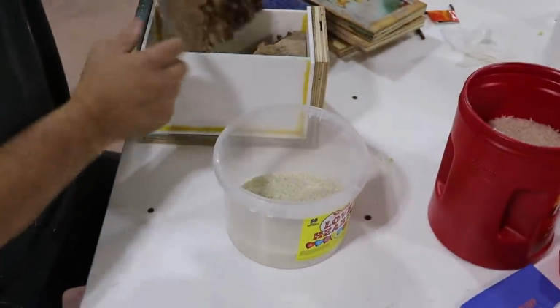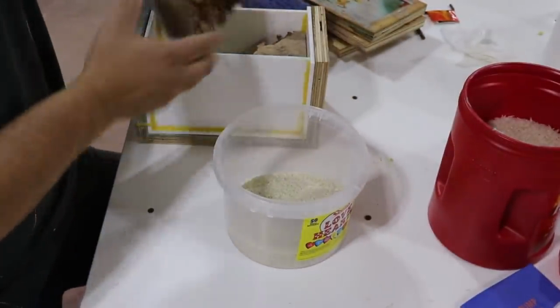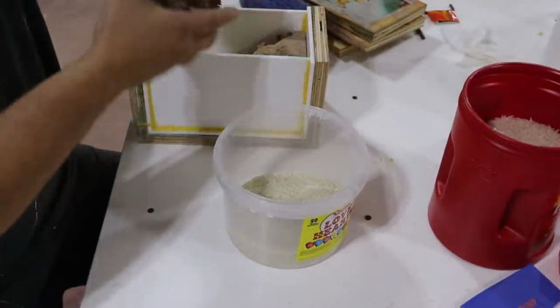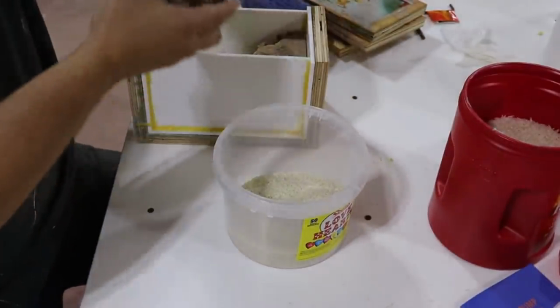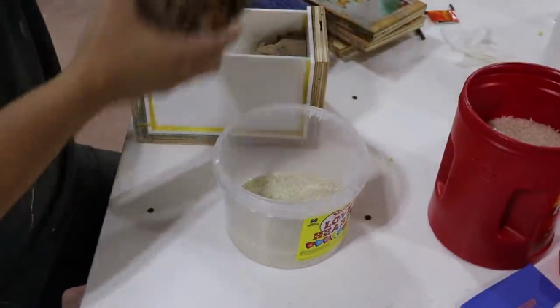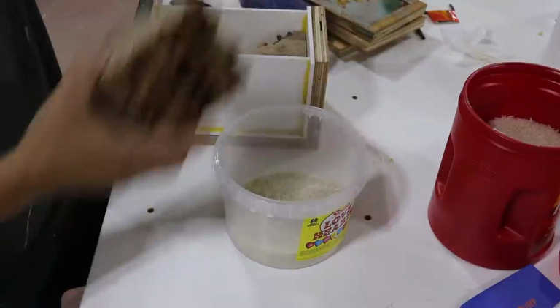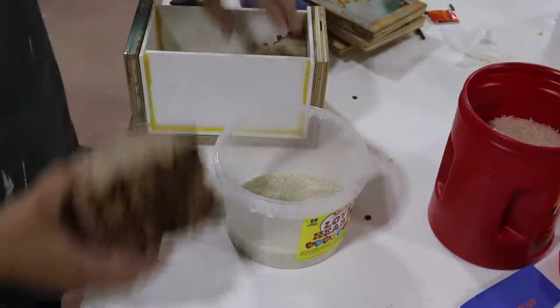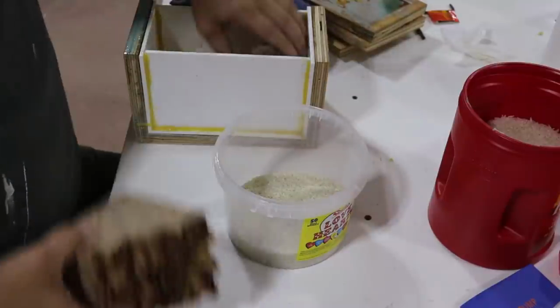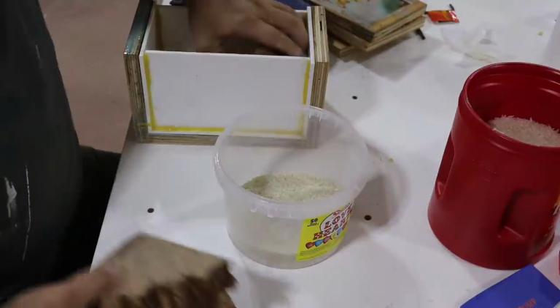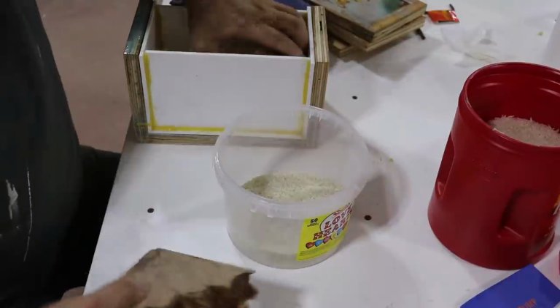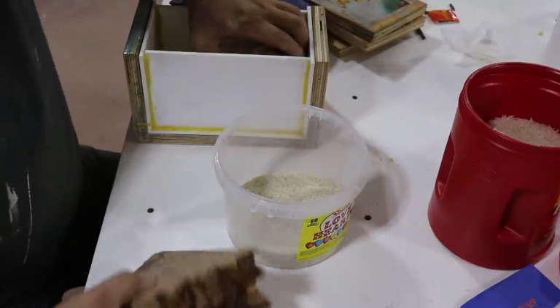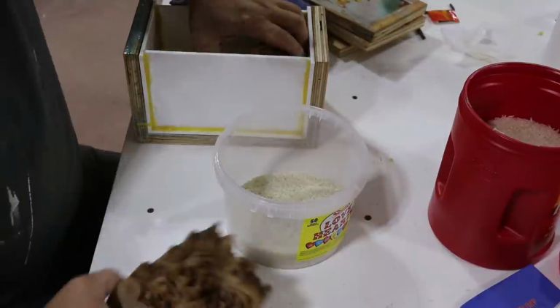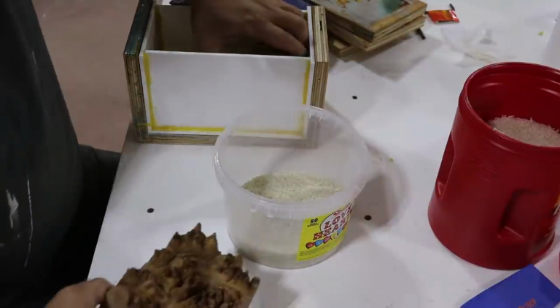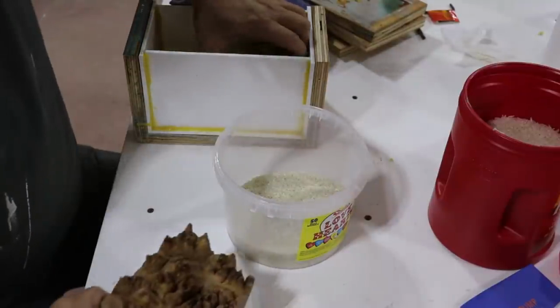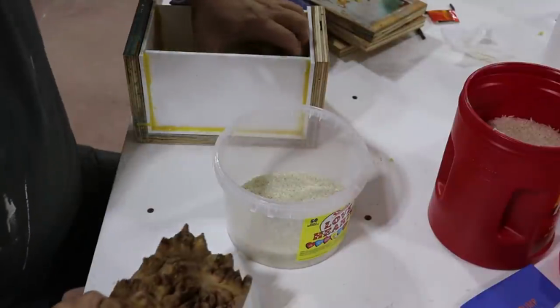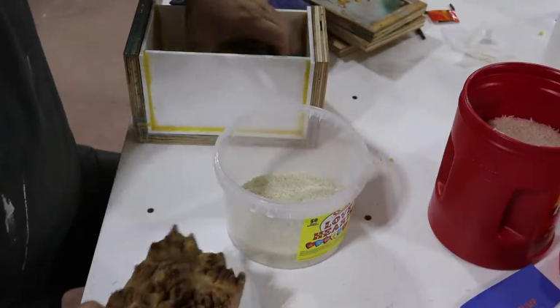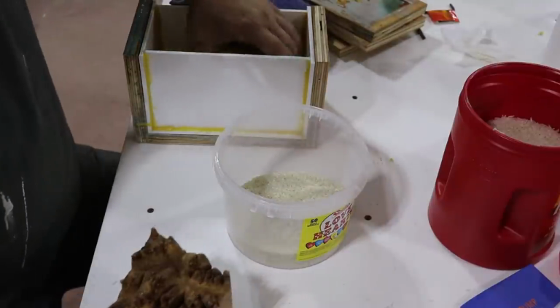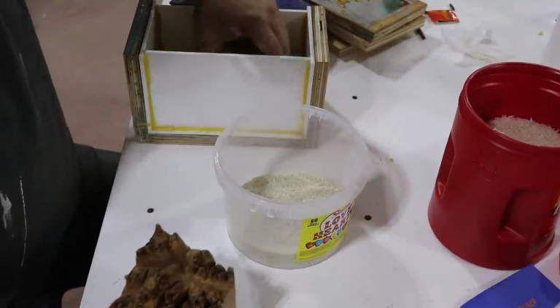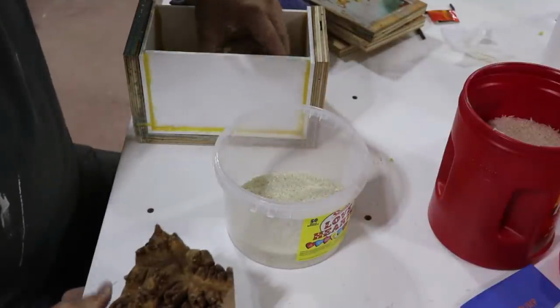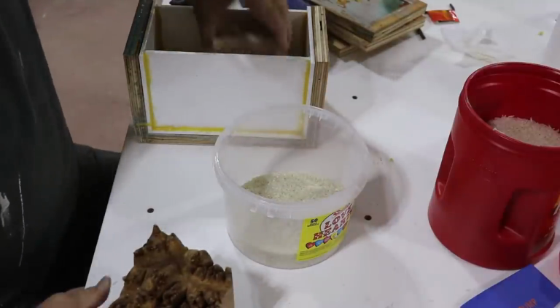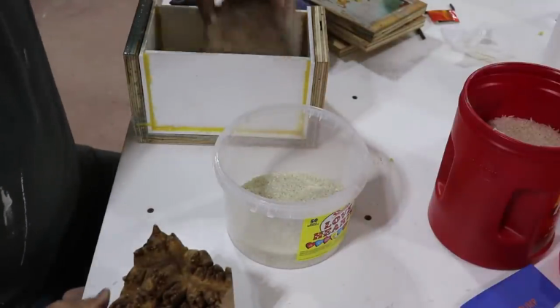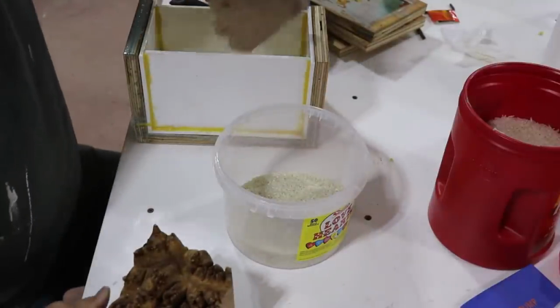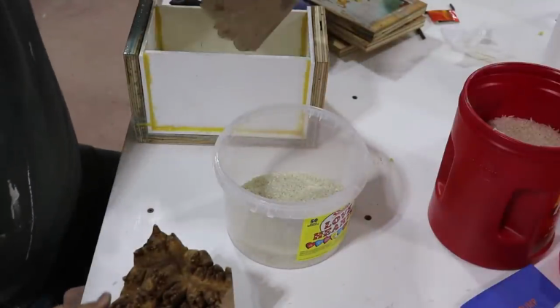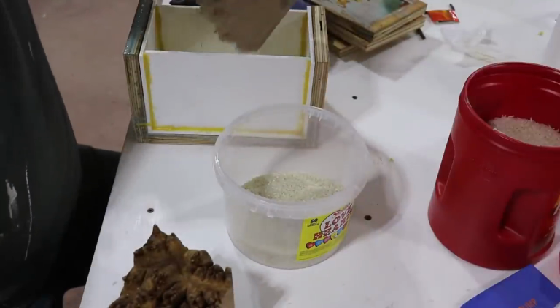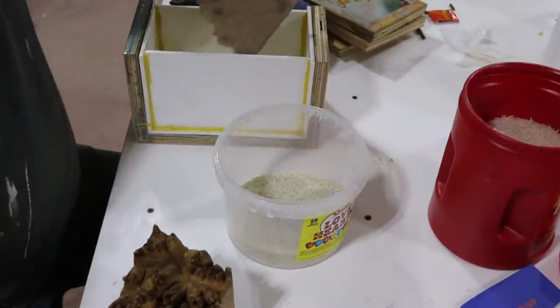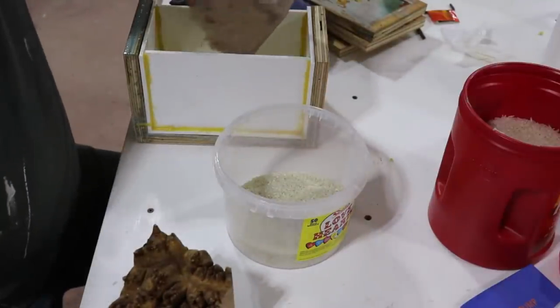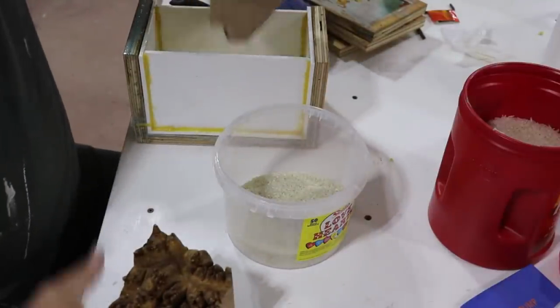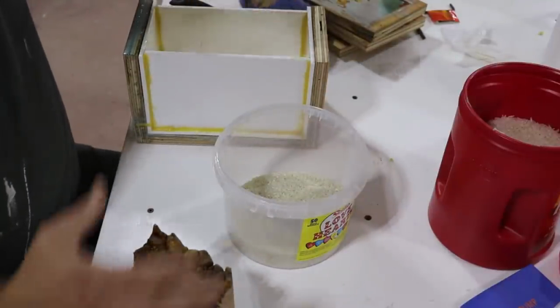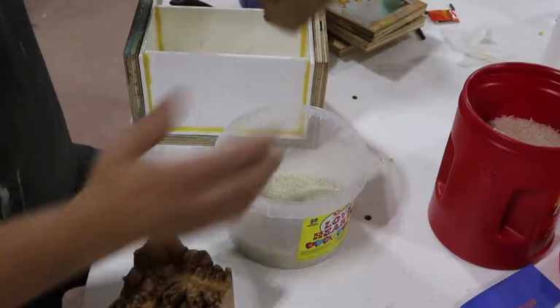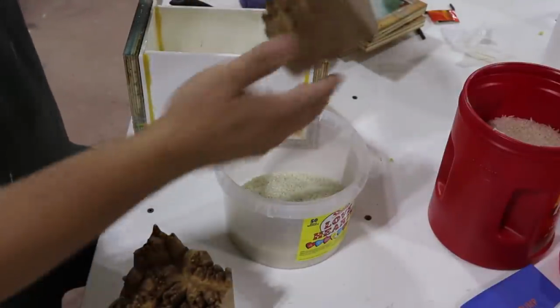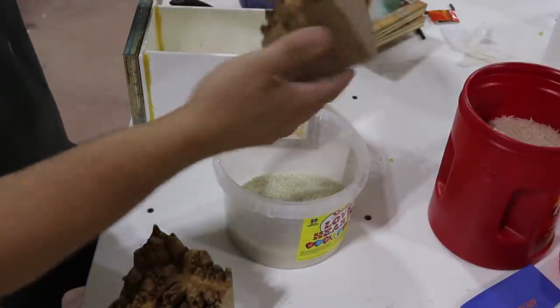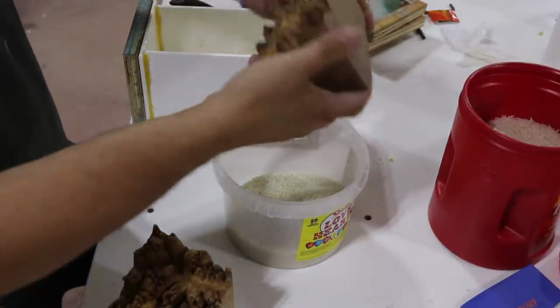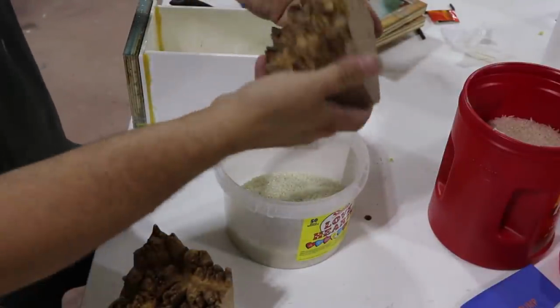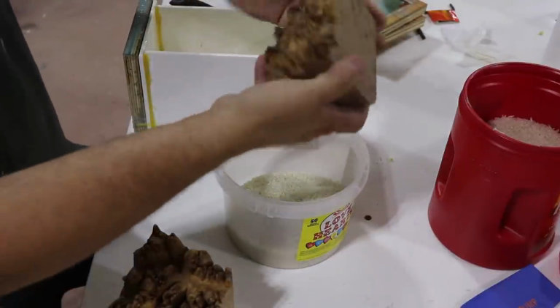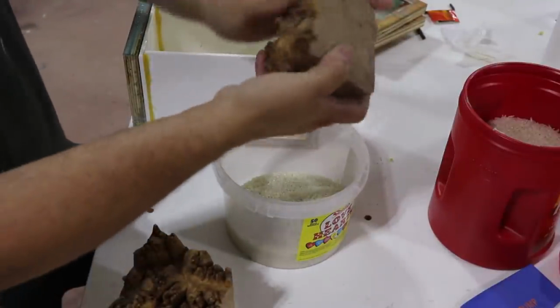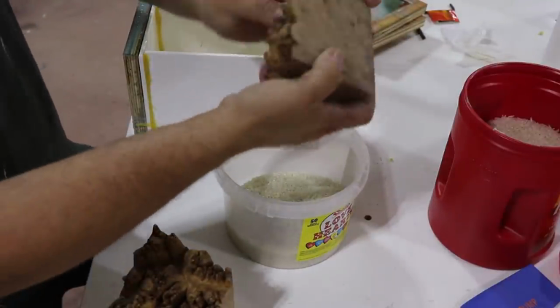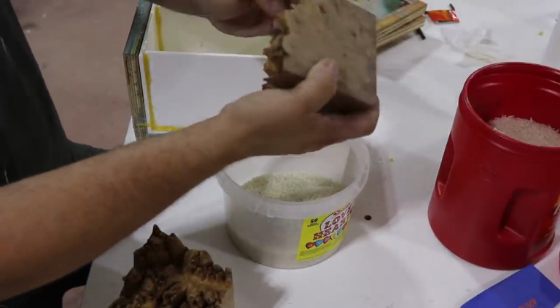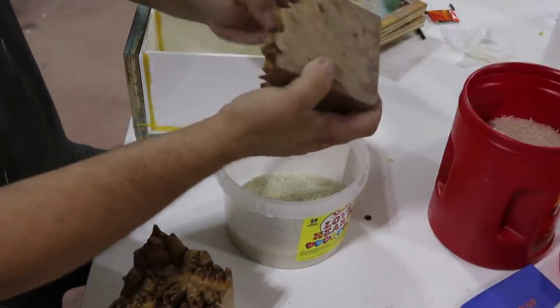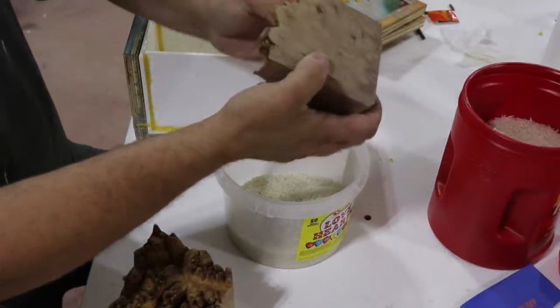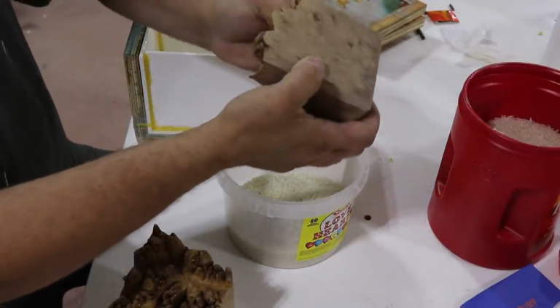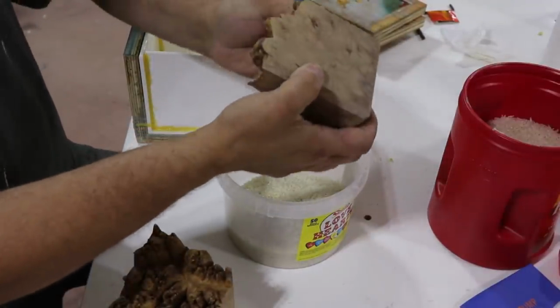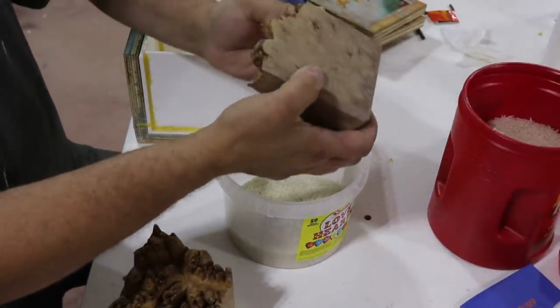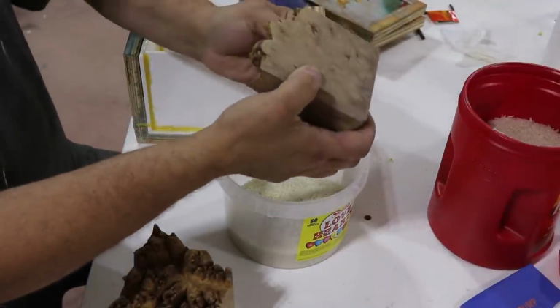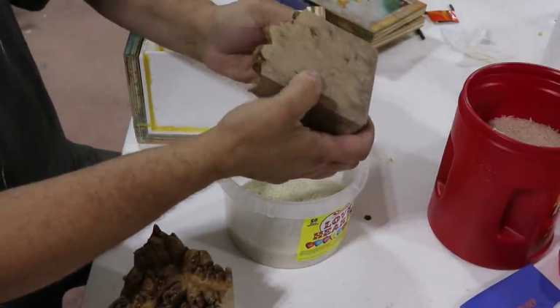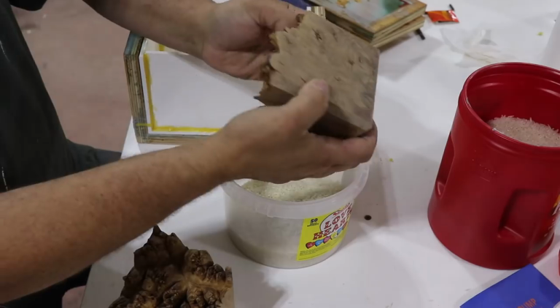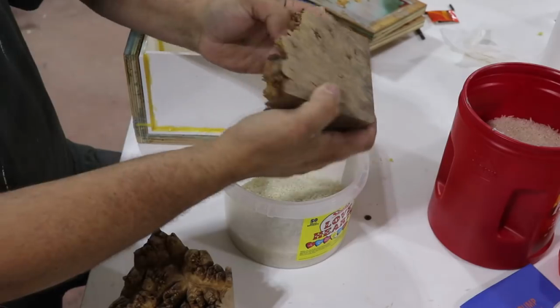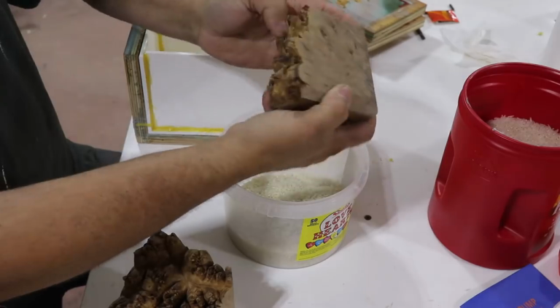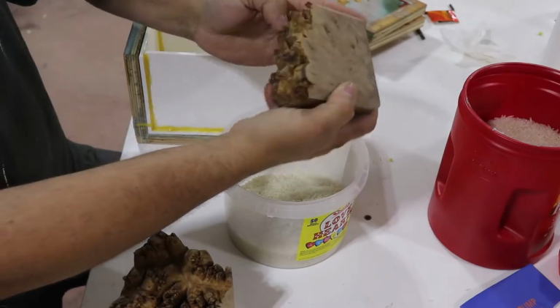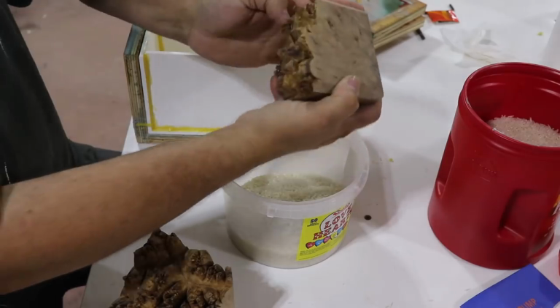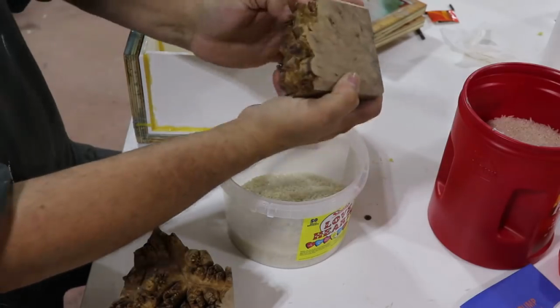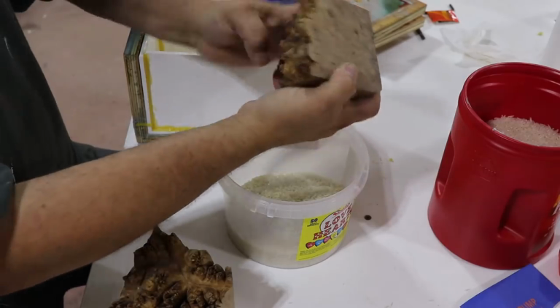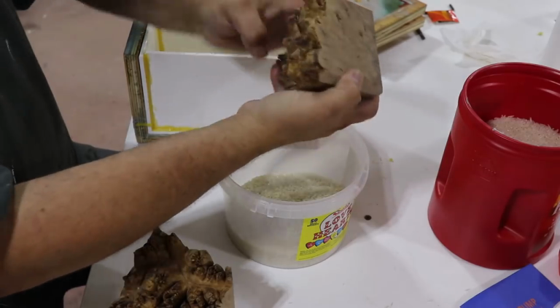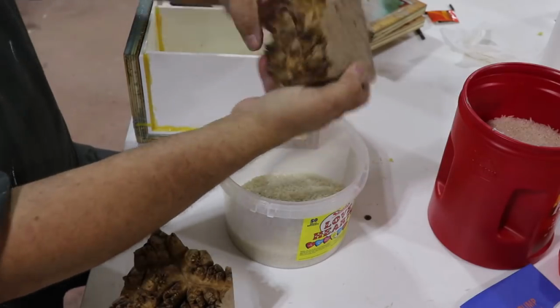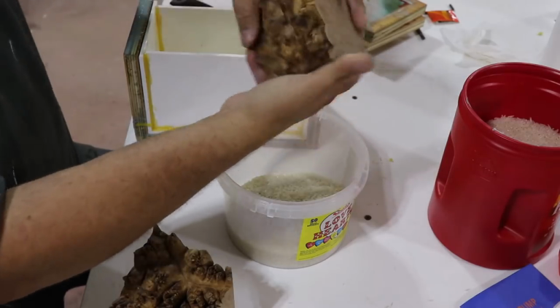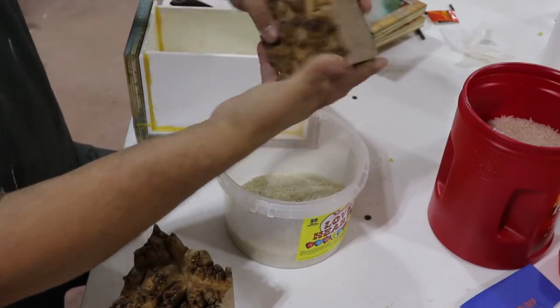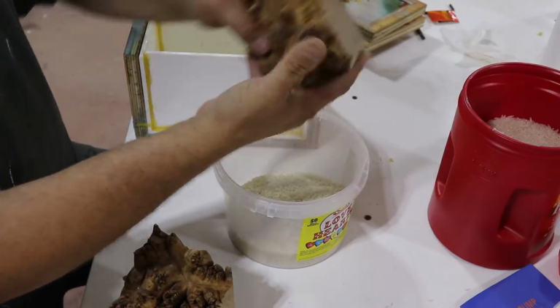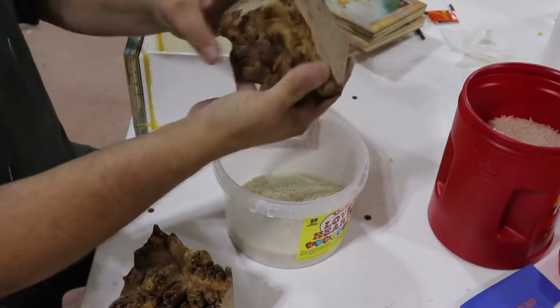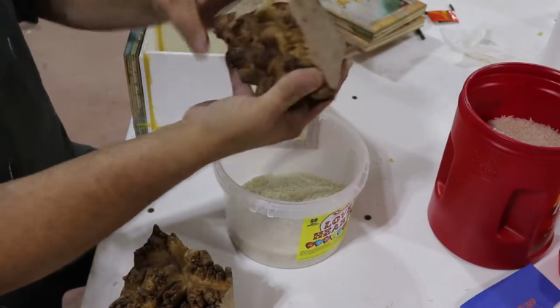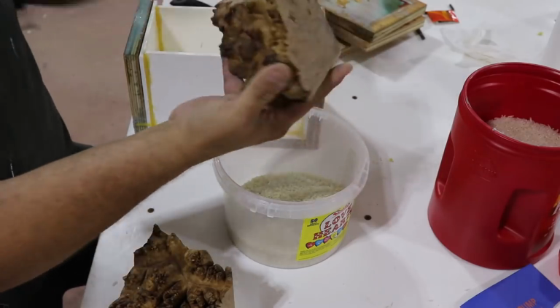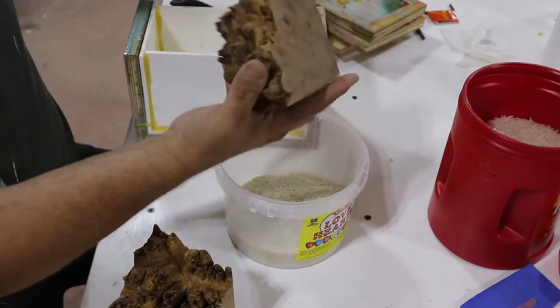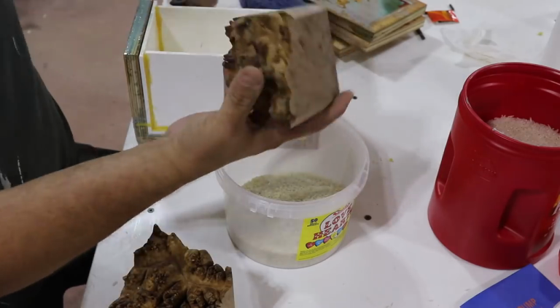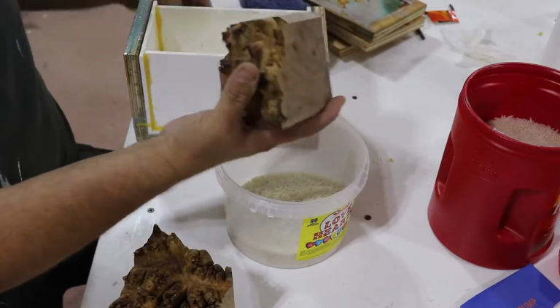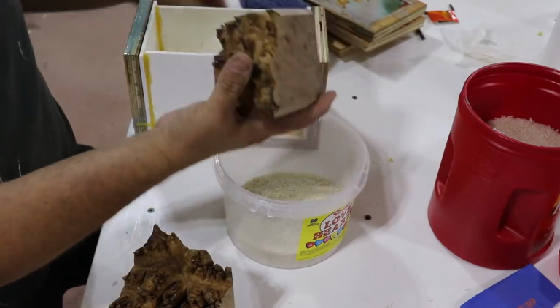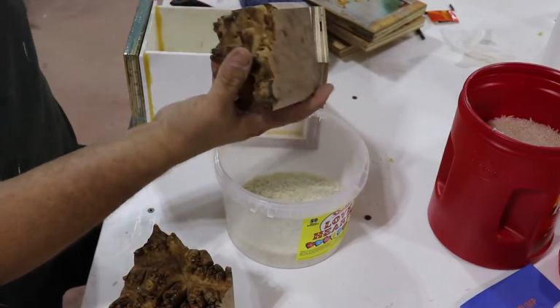So I take these out. It's important to make sure that there's no rice left stuck in things because it will leave voids.